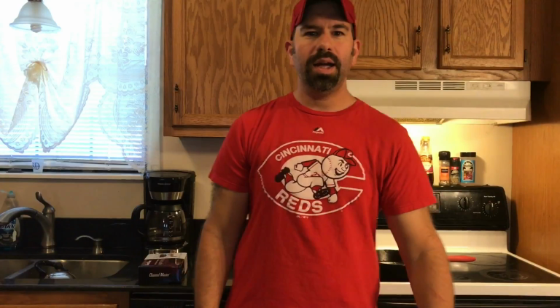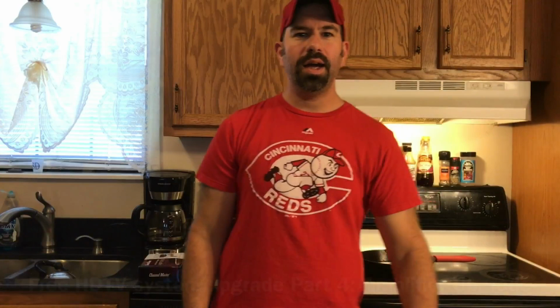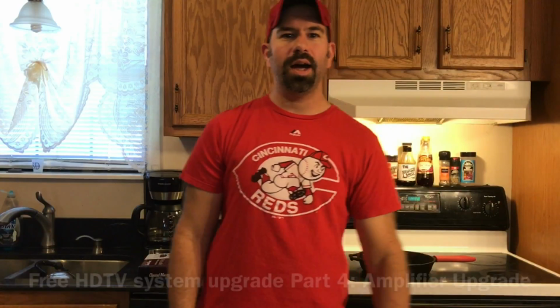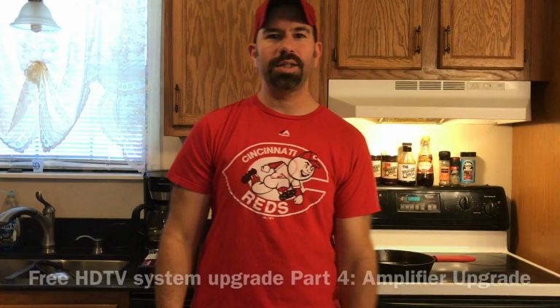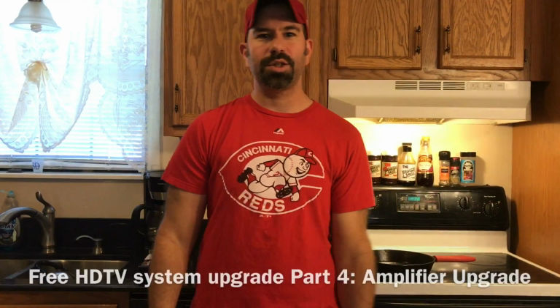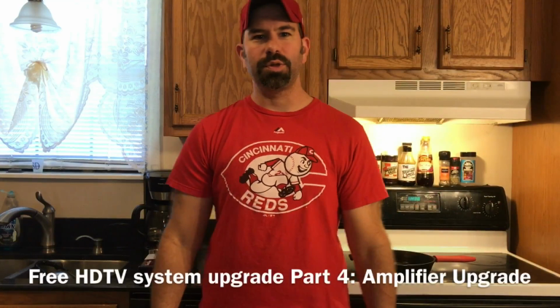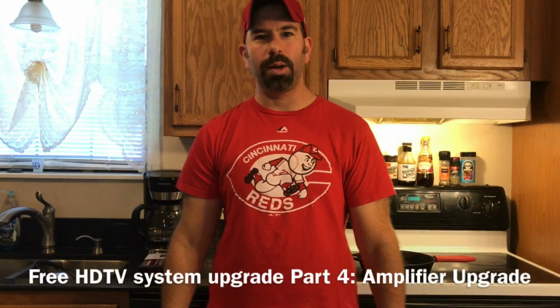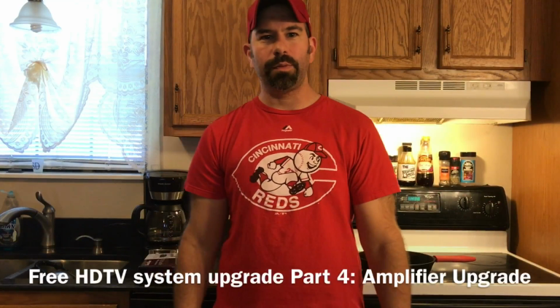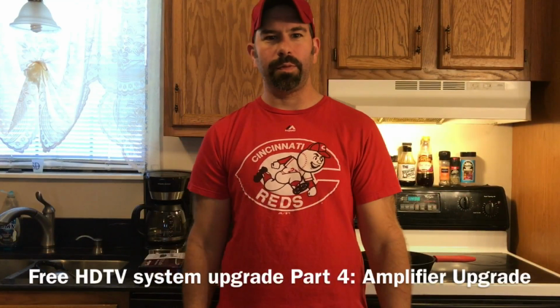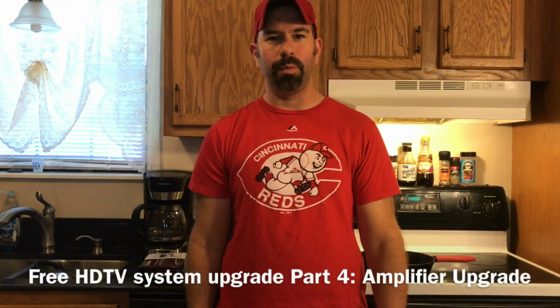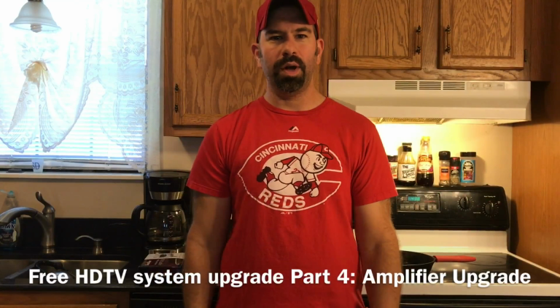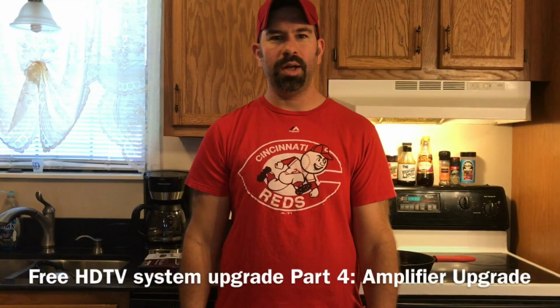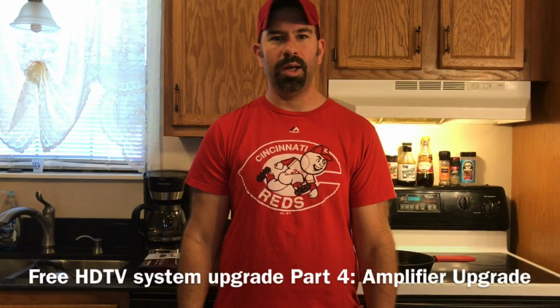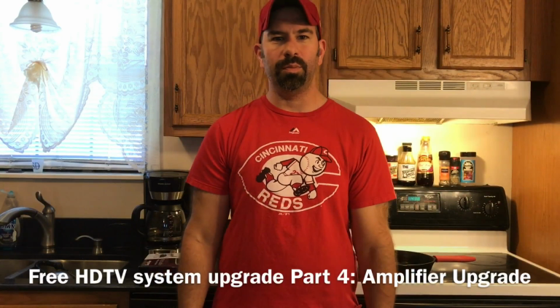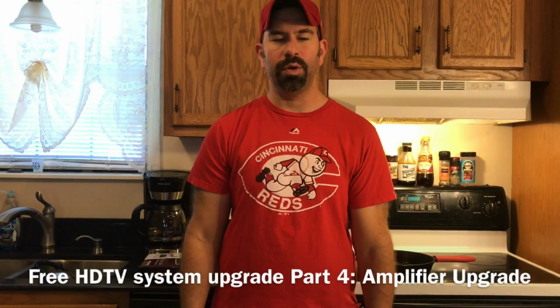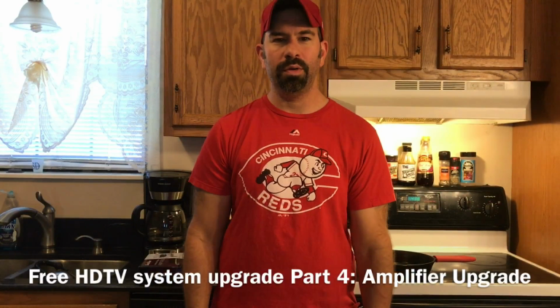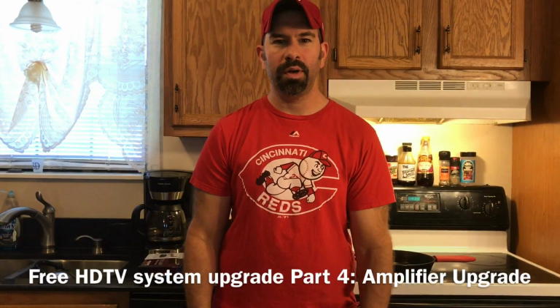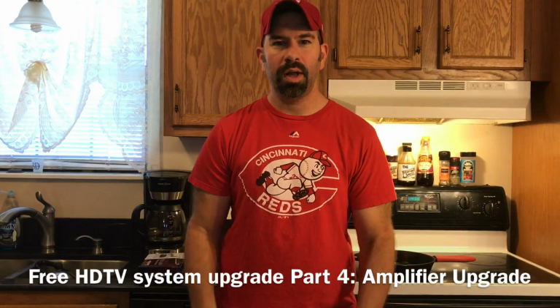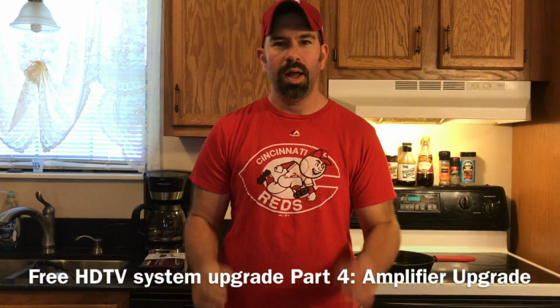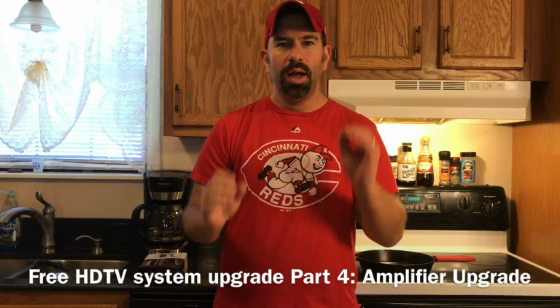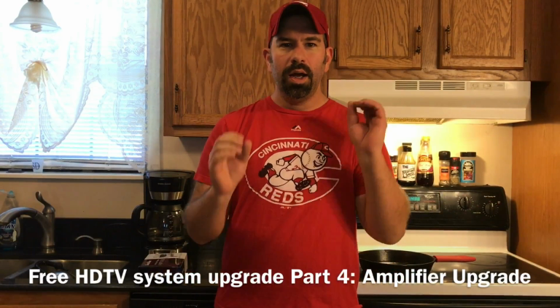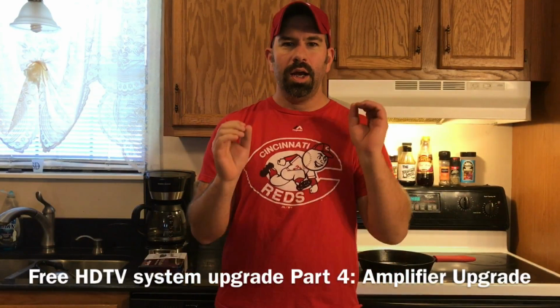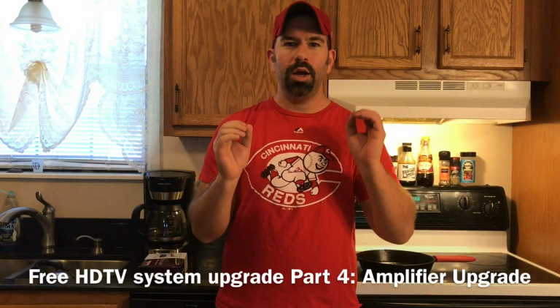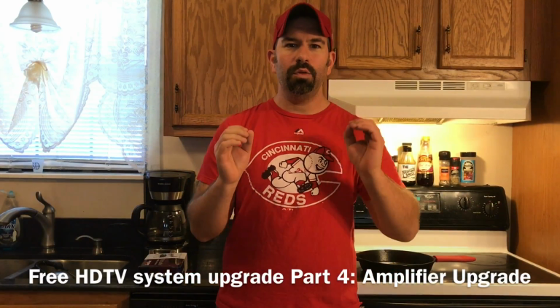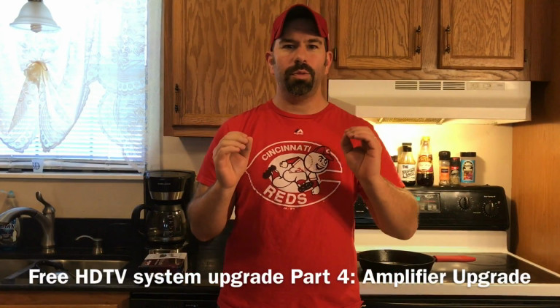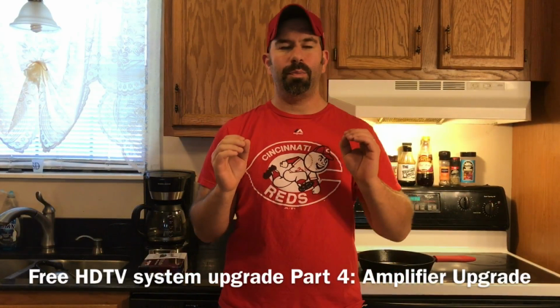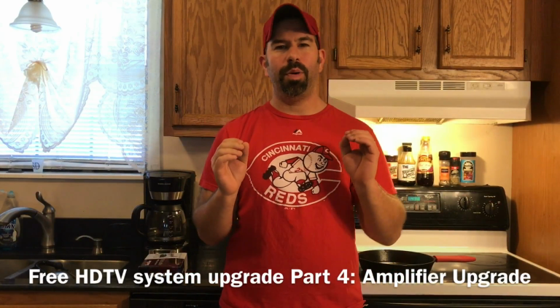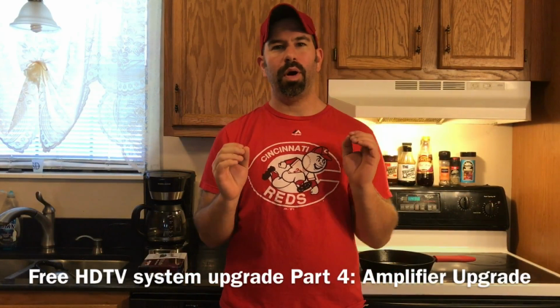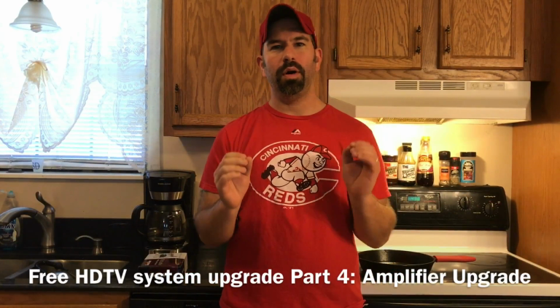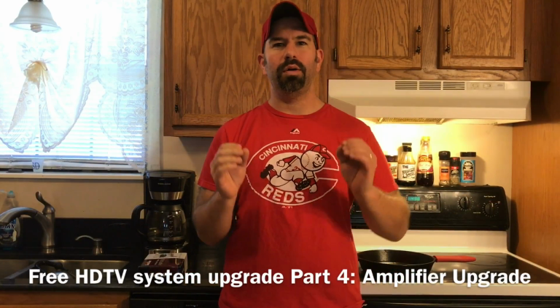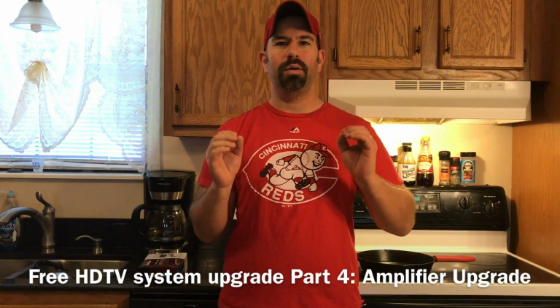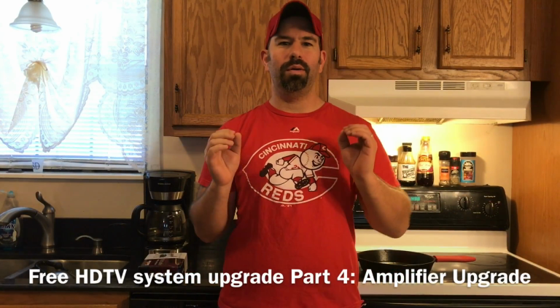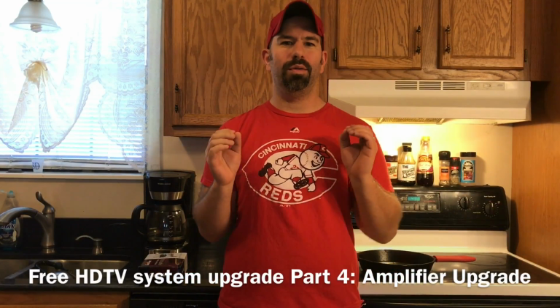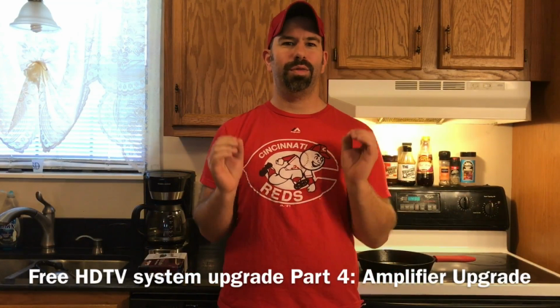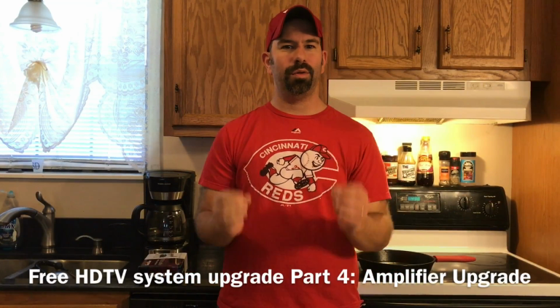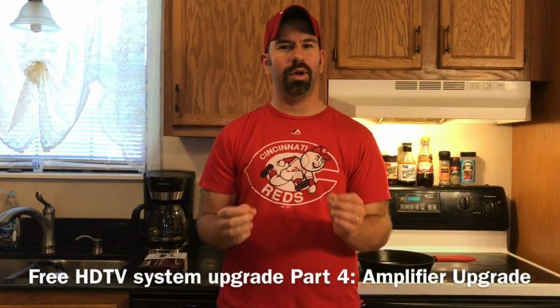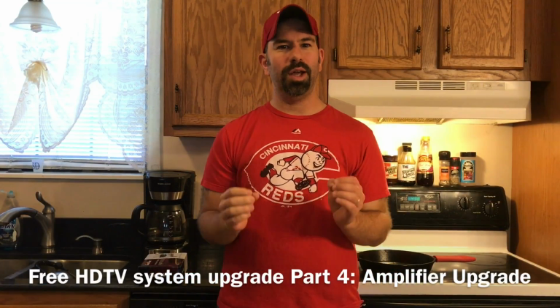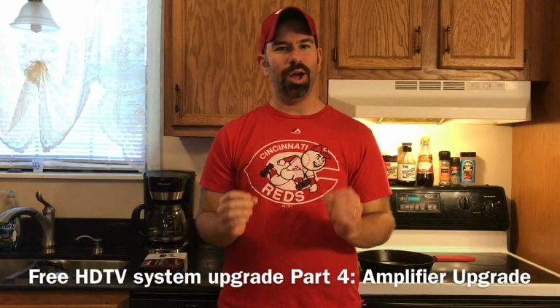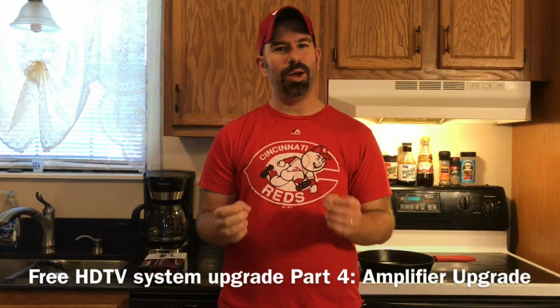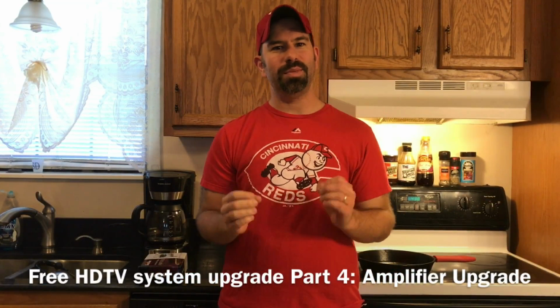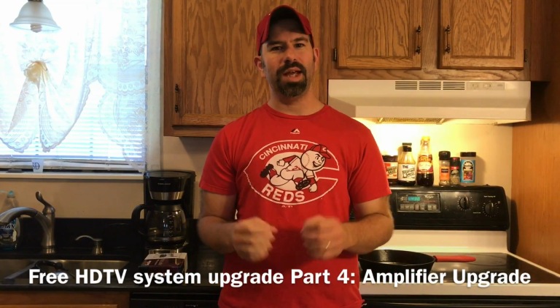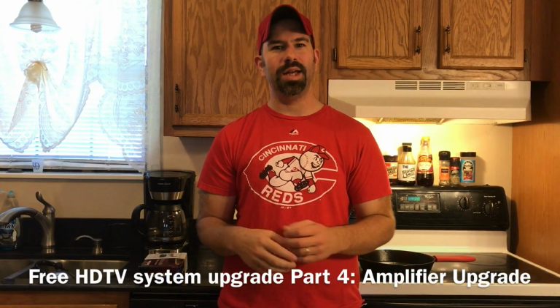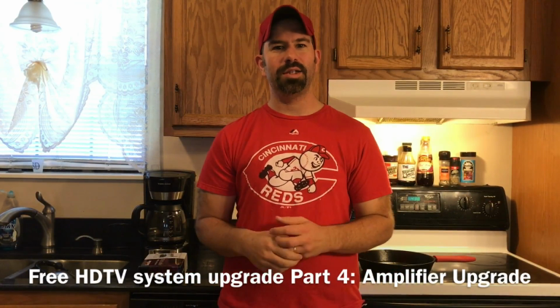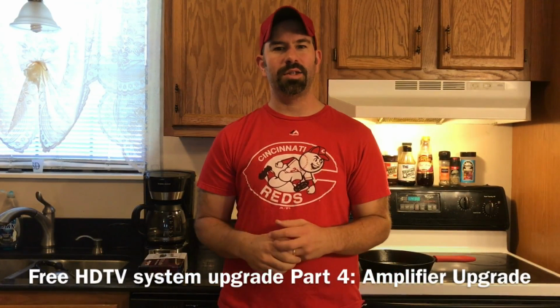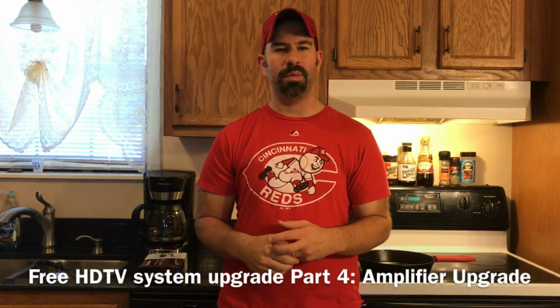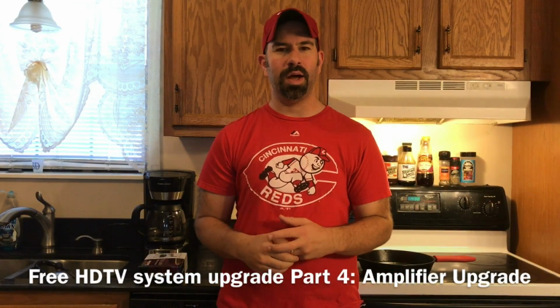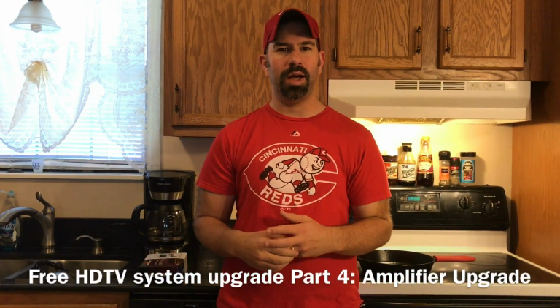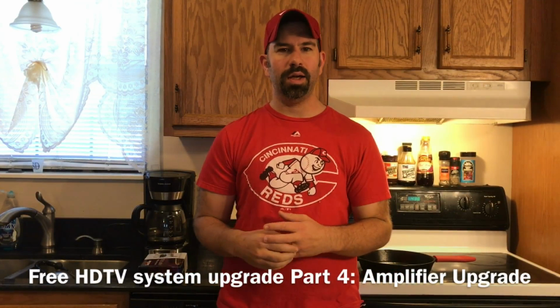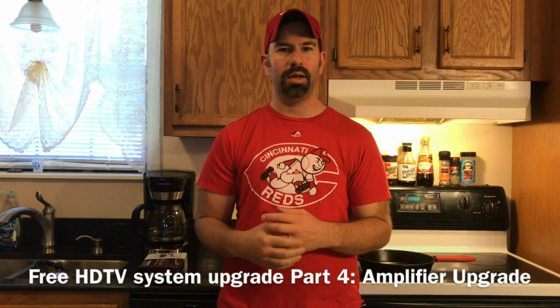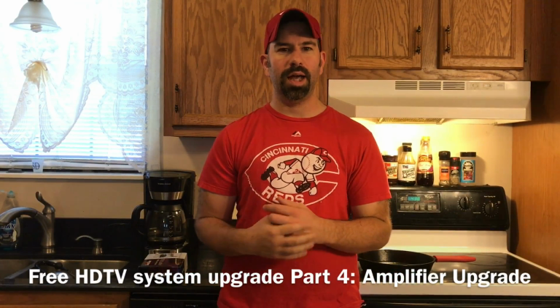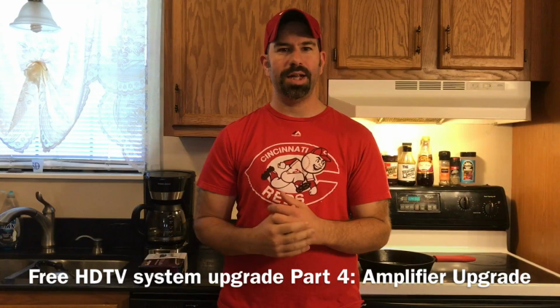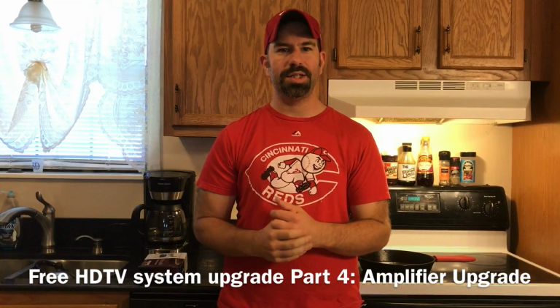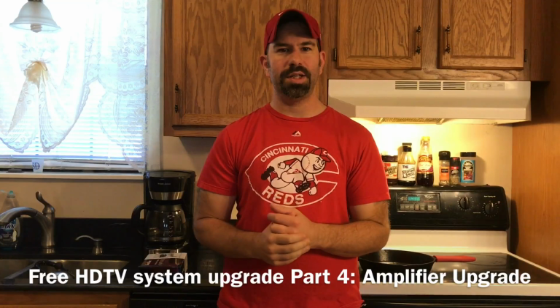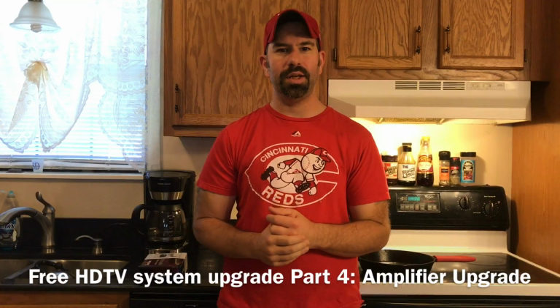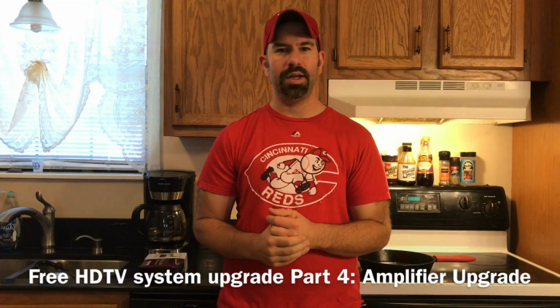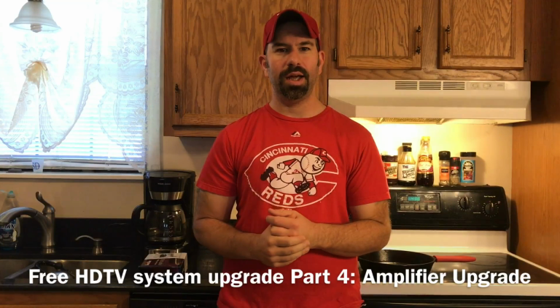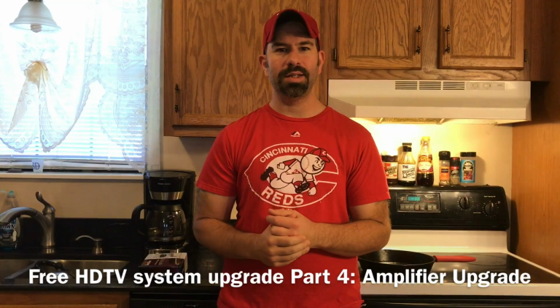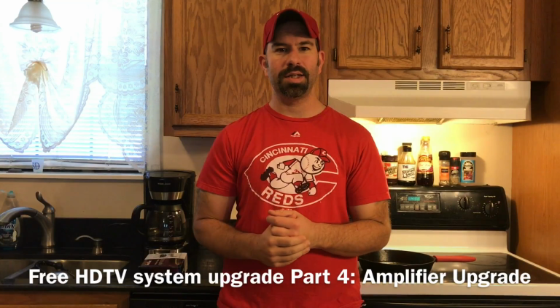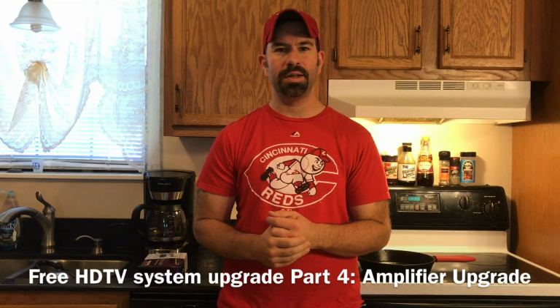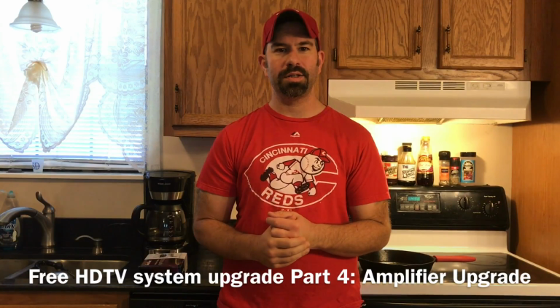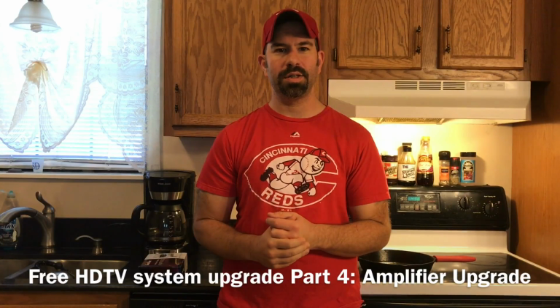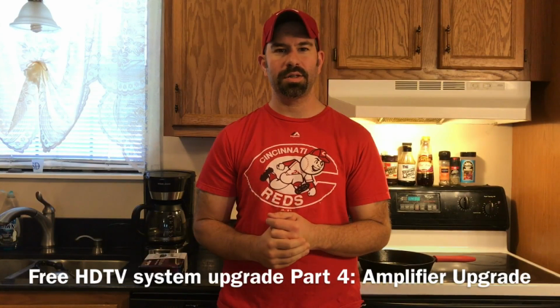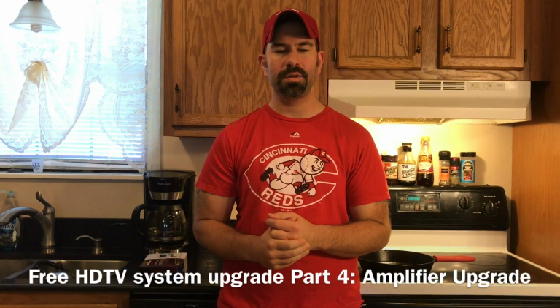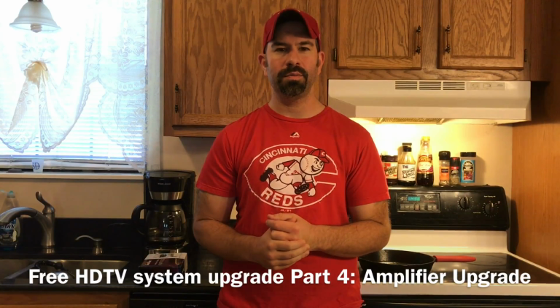Hey guys, it's Robert from RedNet Brewing, here with part three update to my HD antenna system.